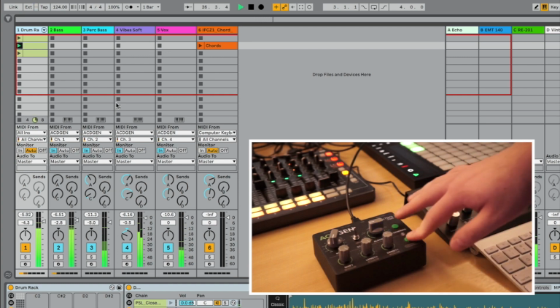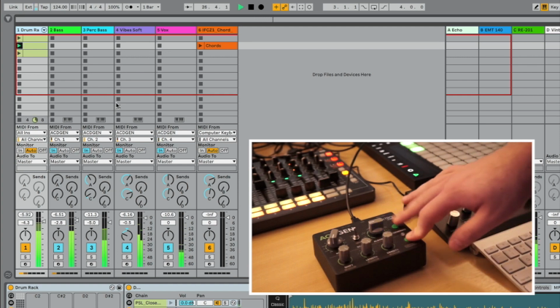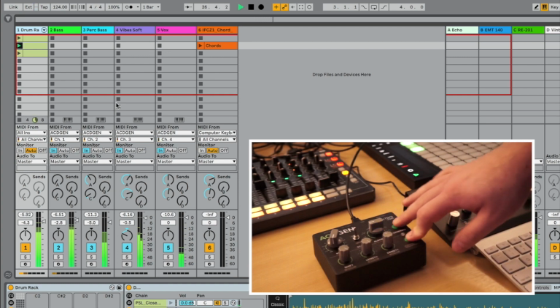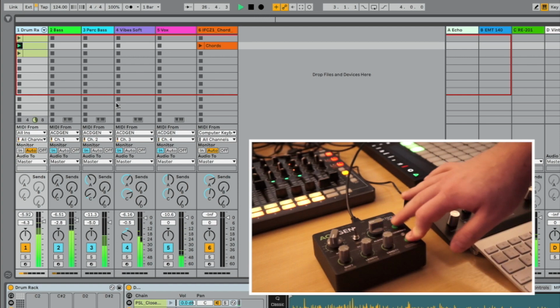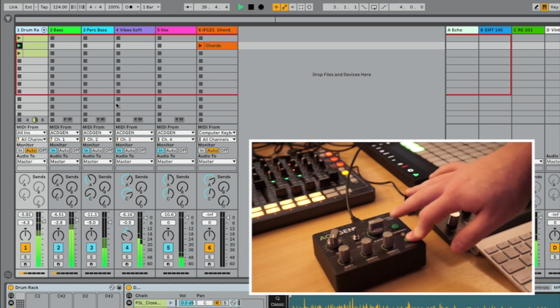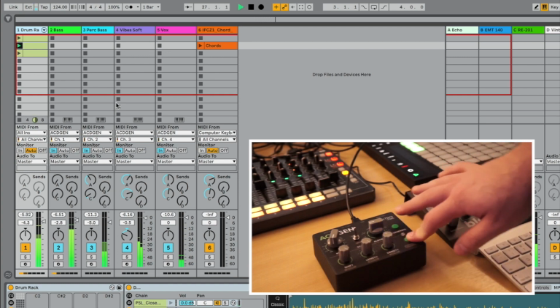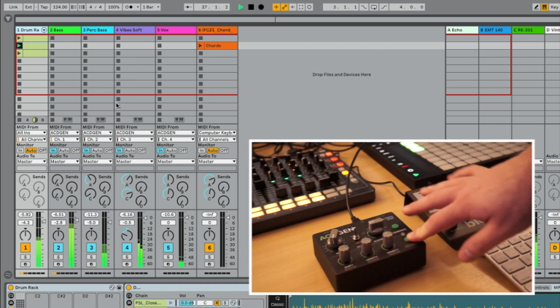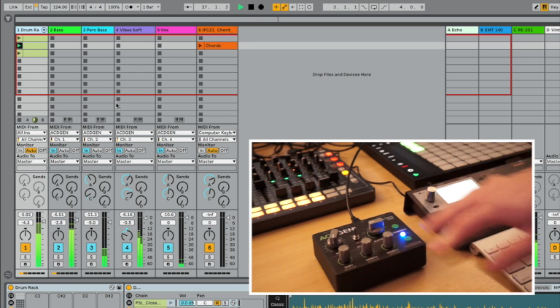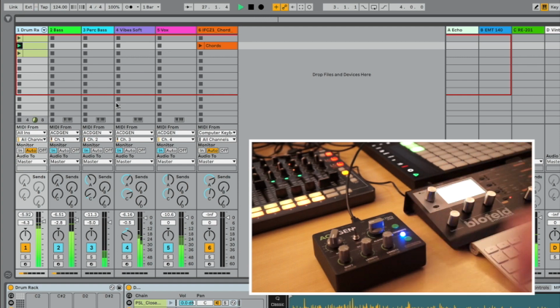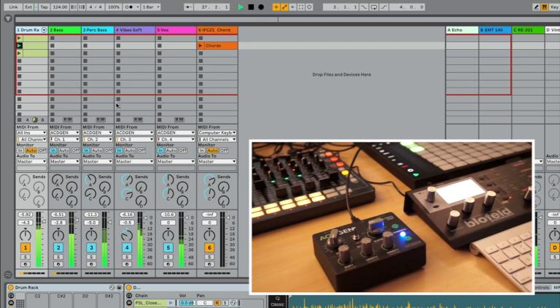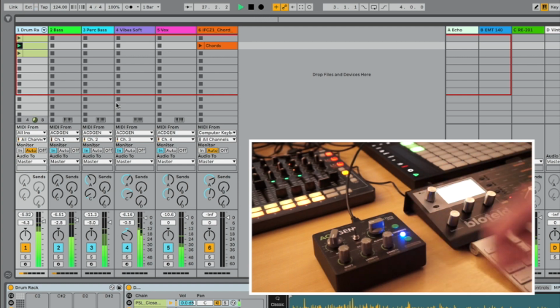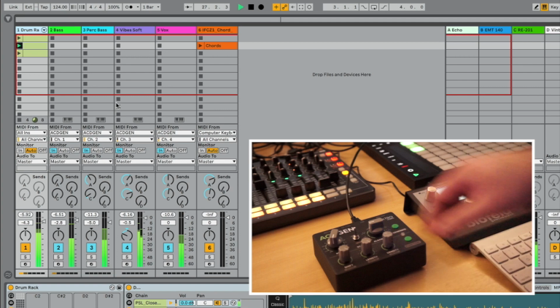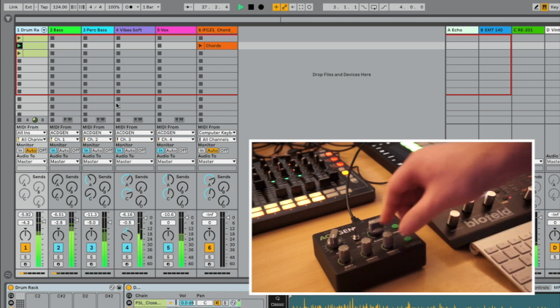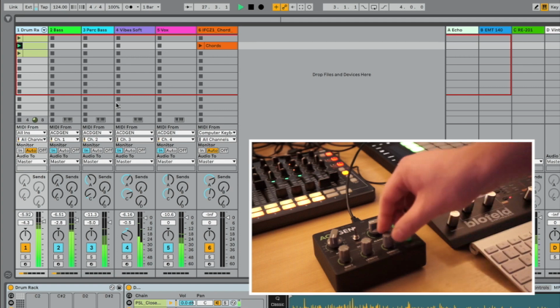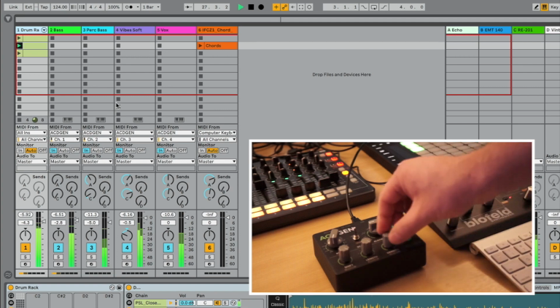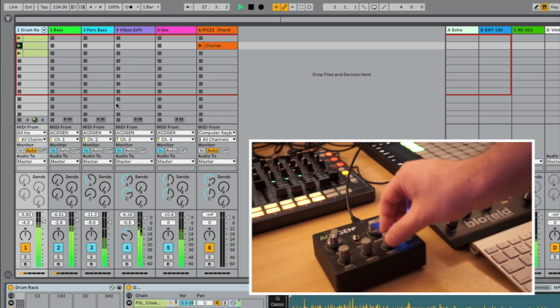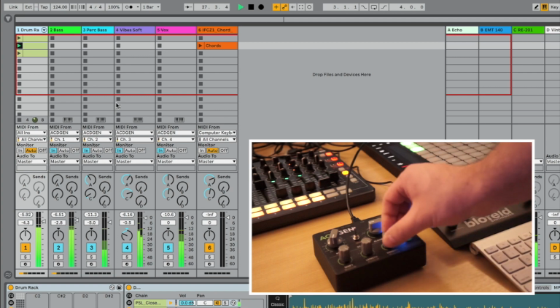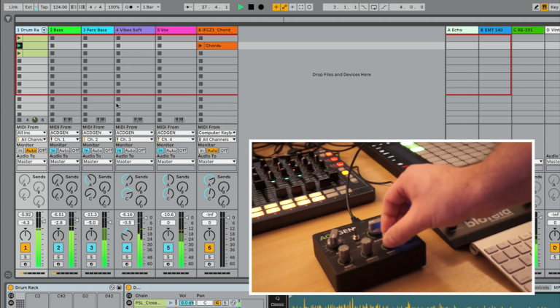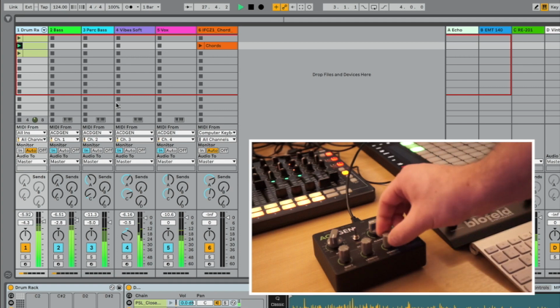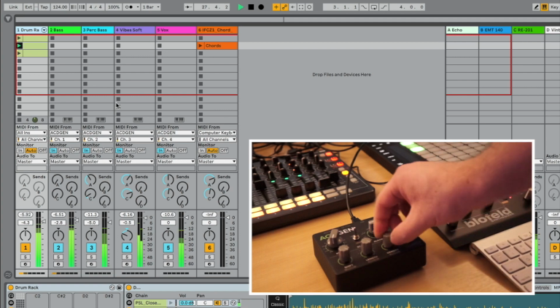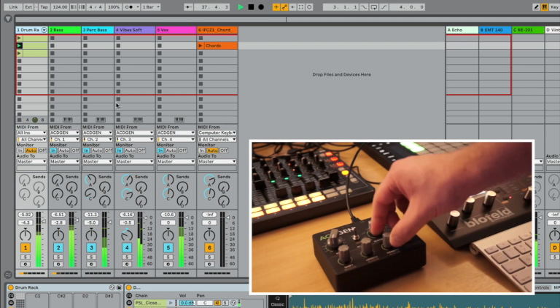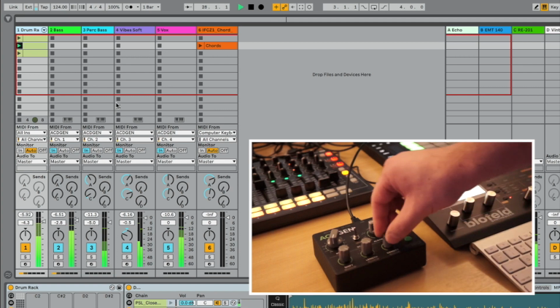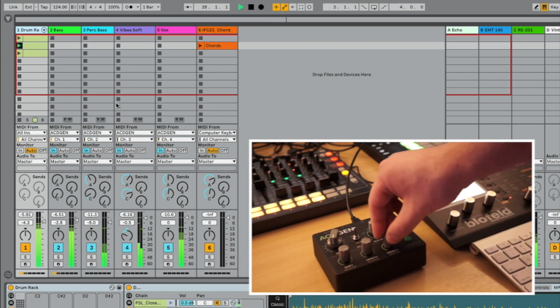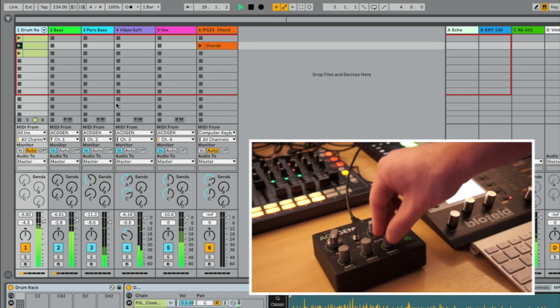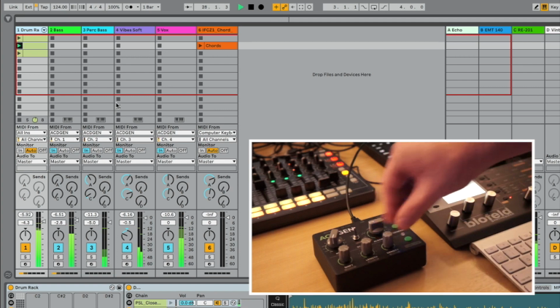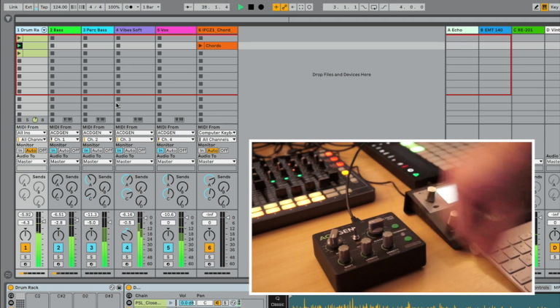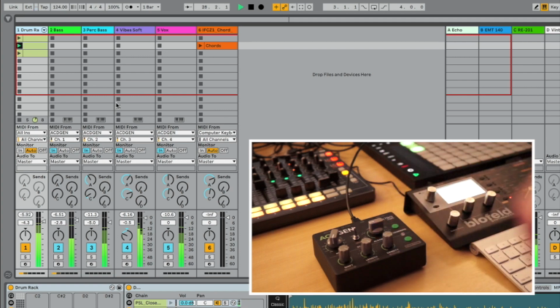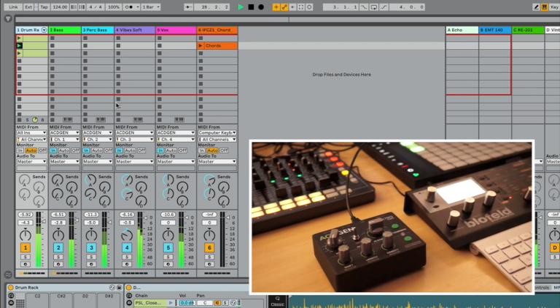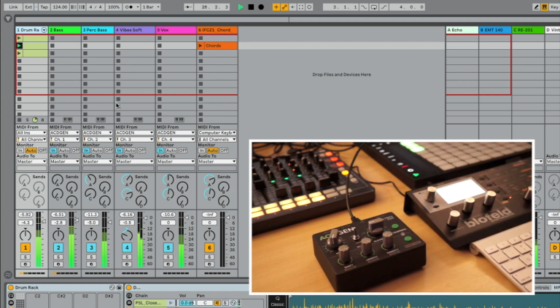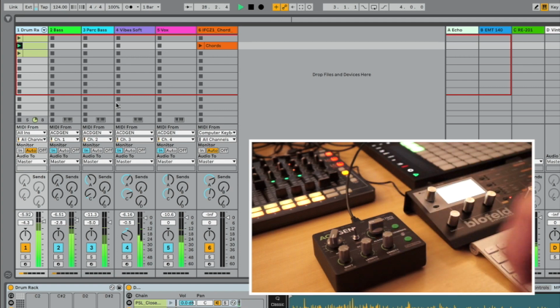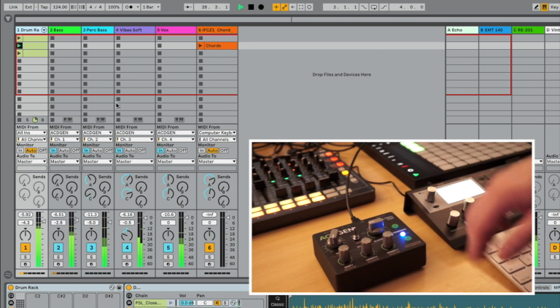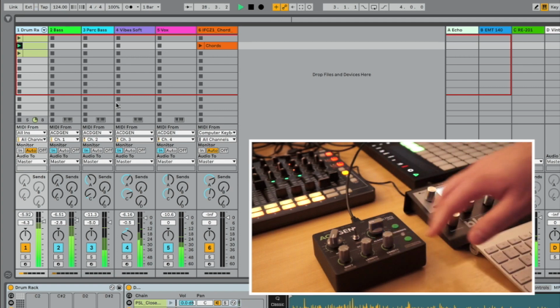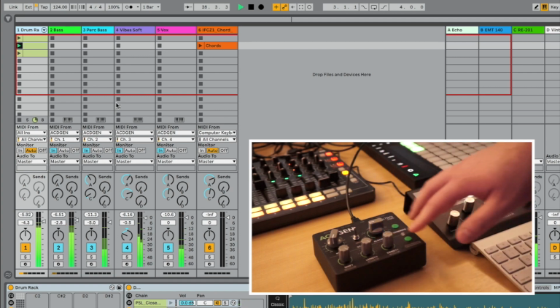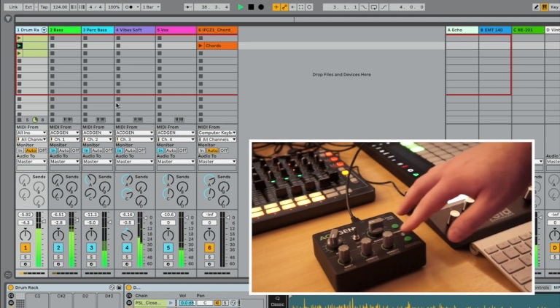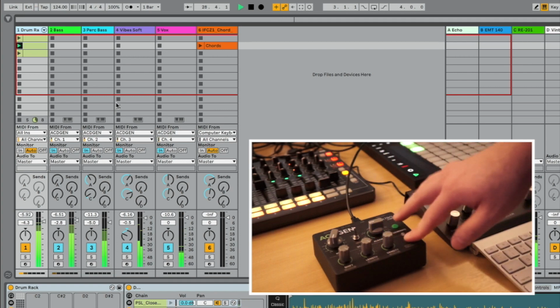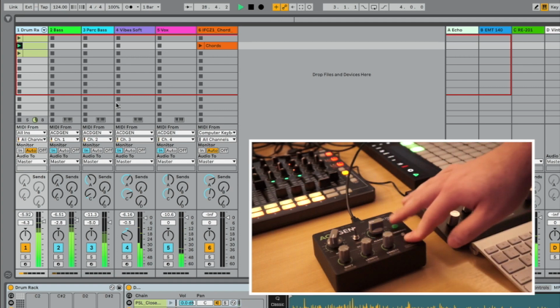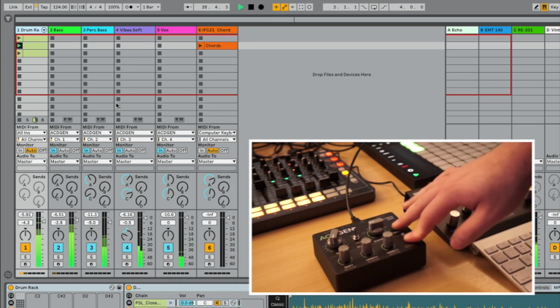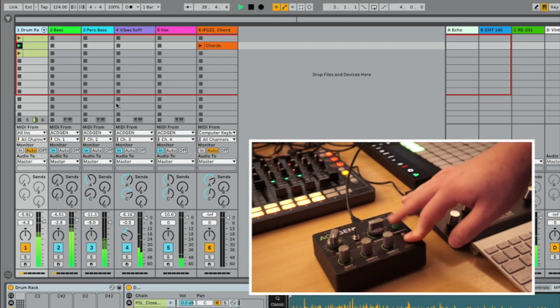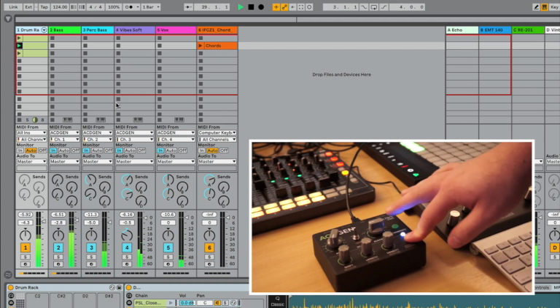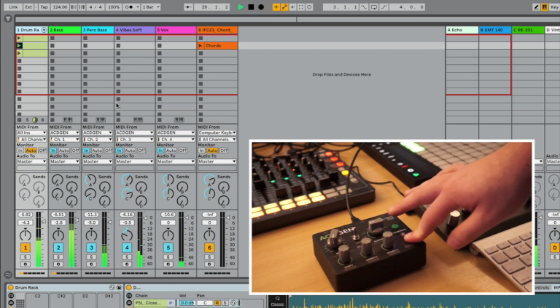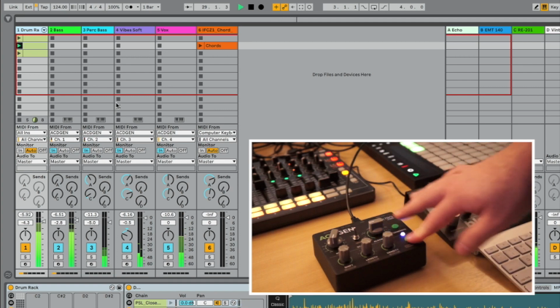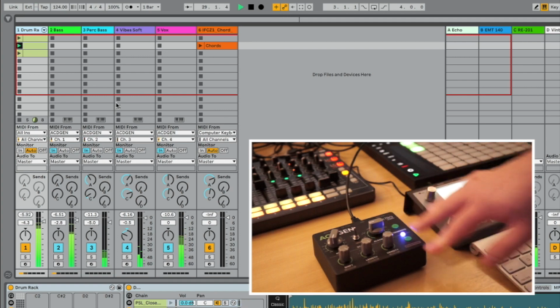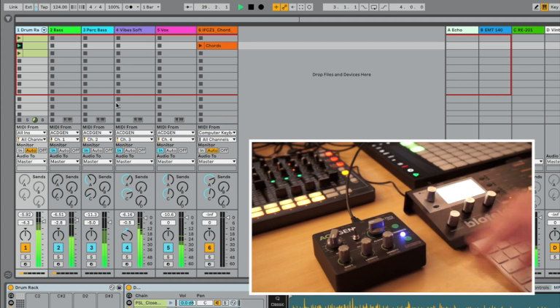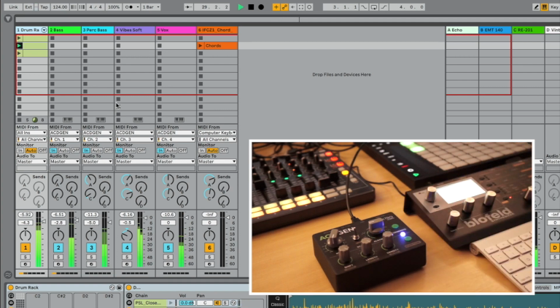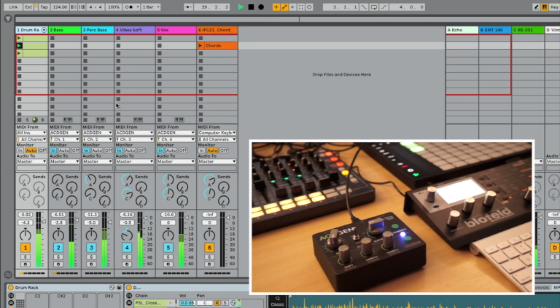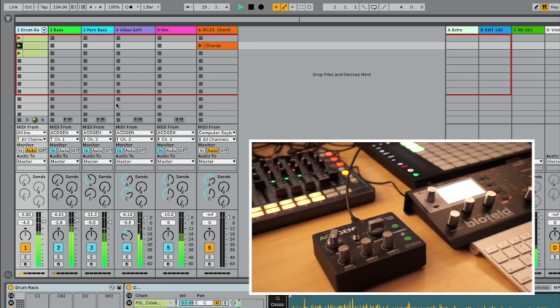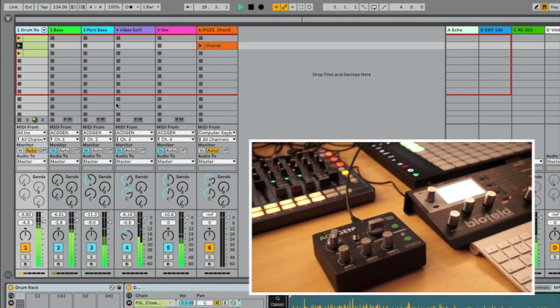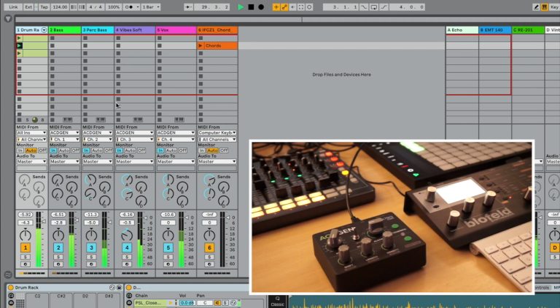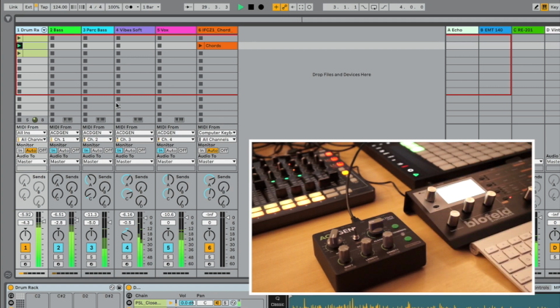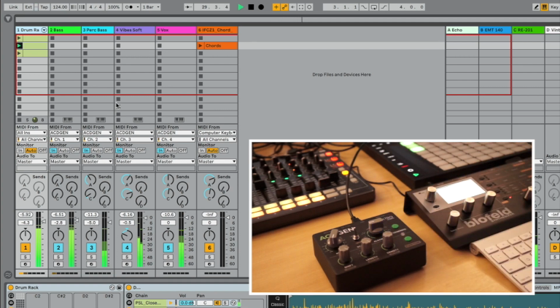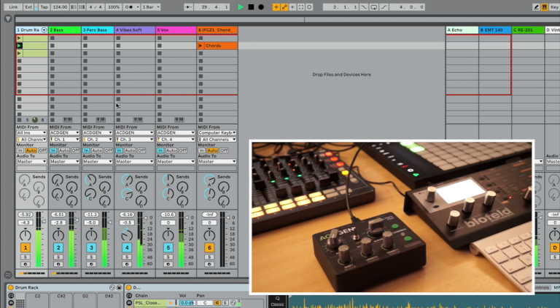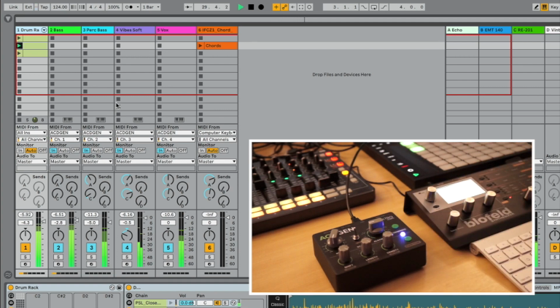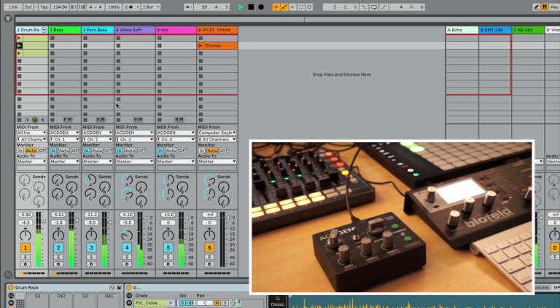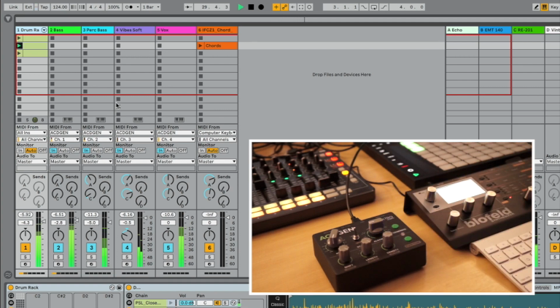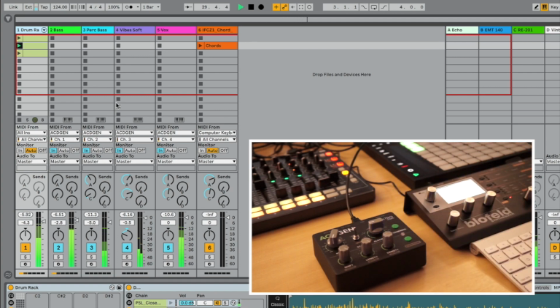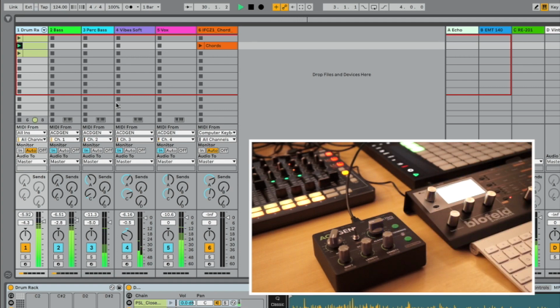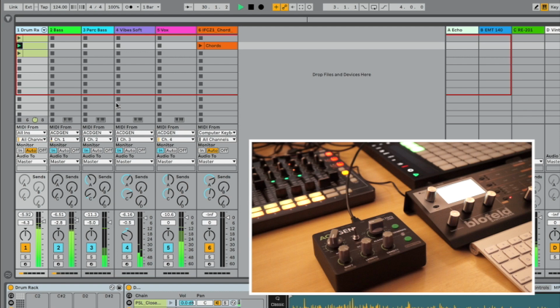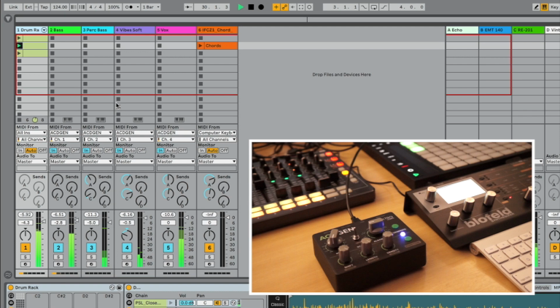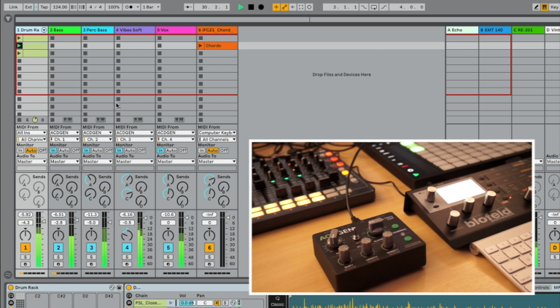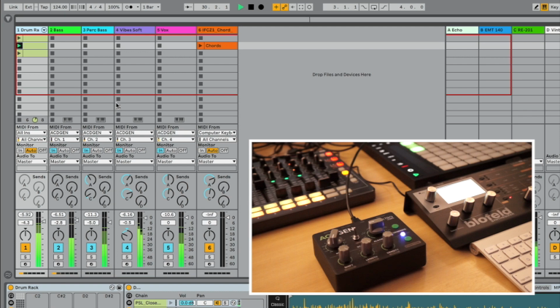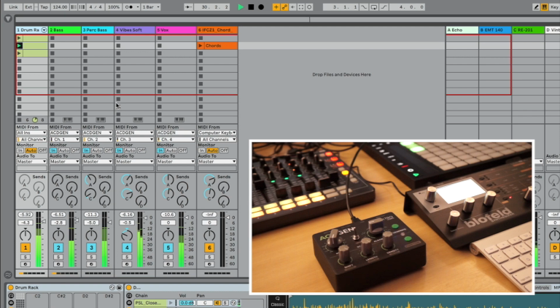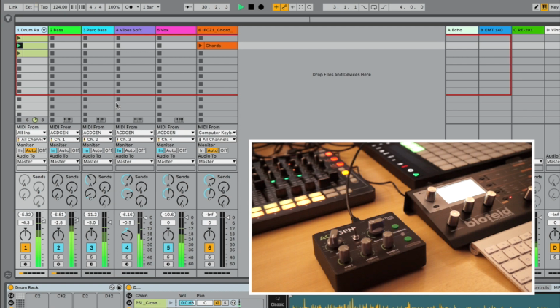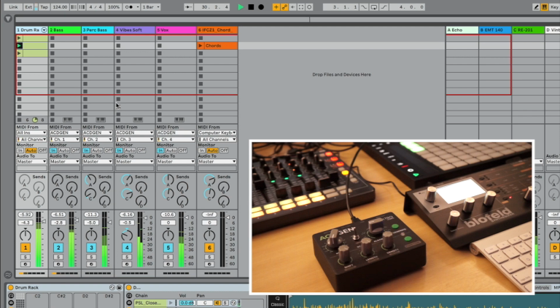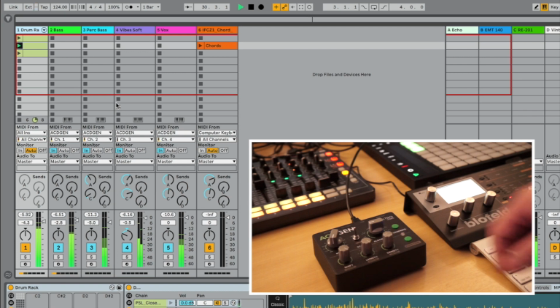Although each channel is completely independent, it can be set to output to any MIDI channel. They all follow the same key and scale.